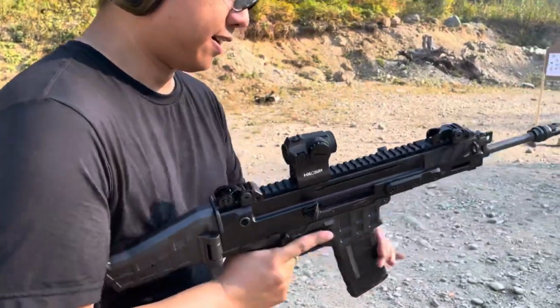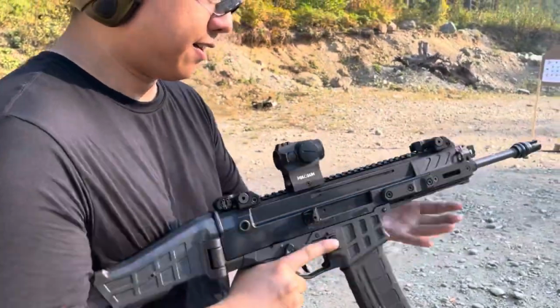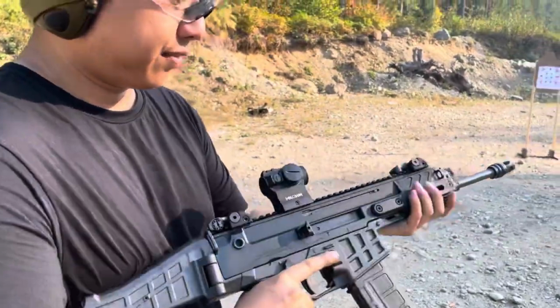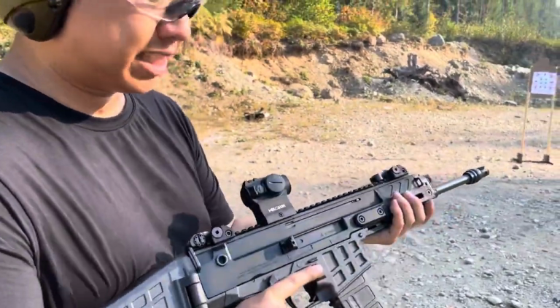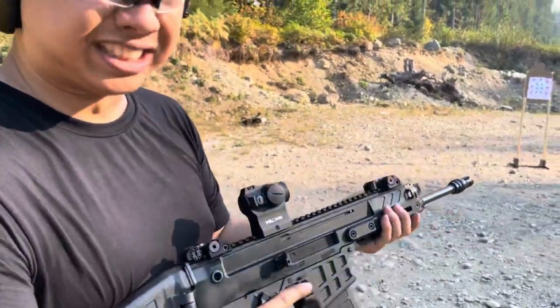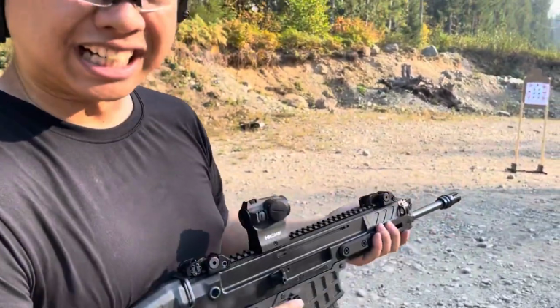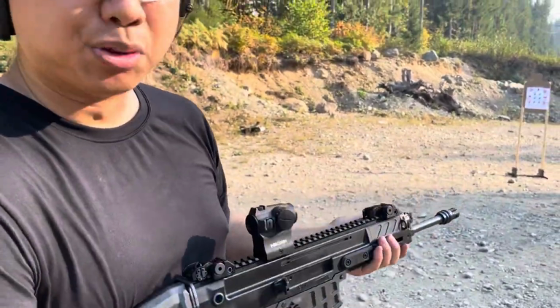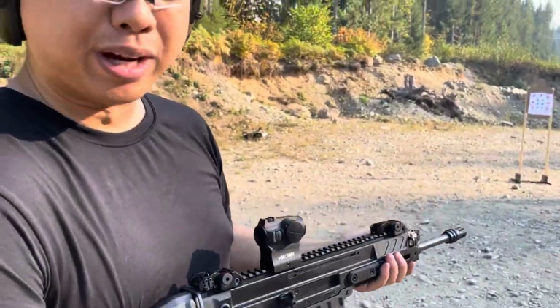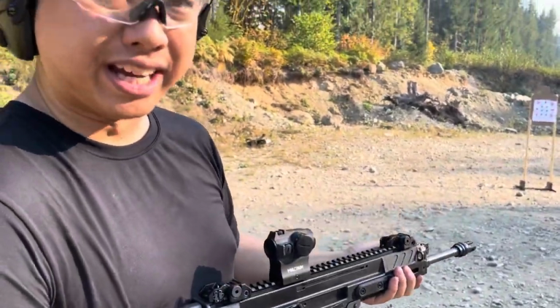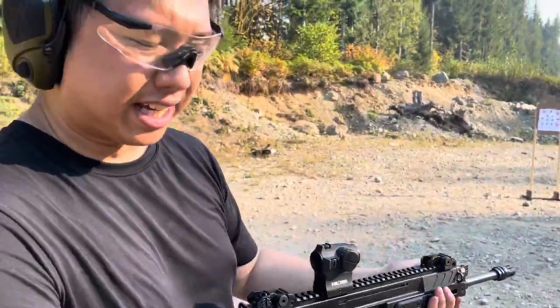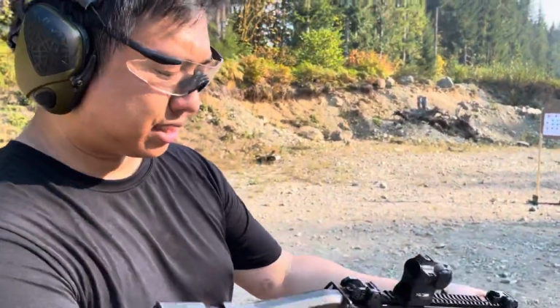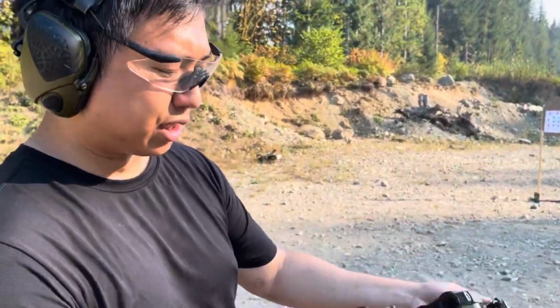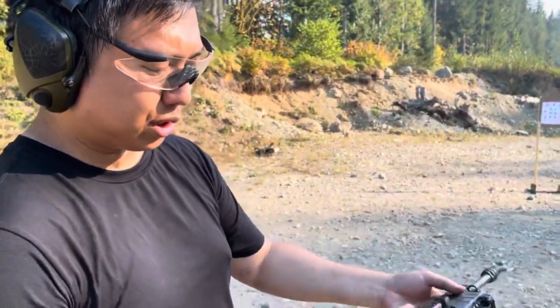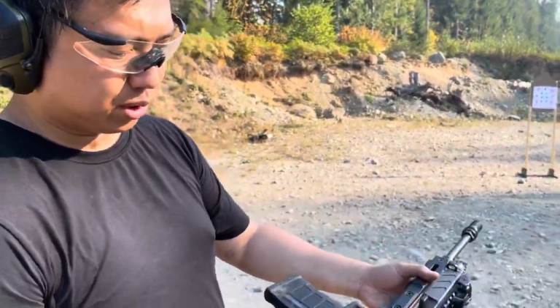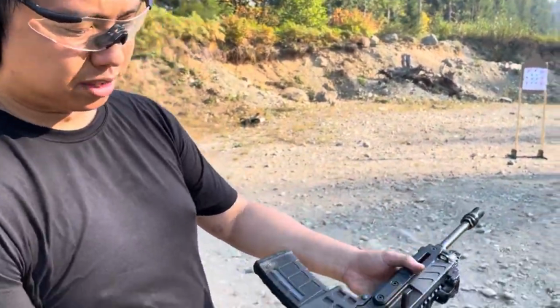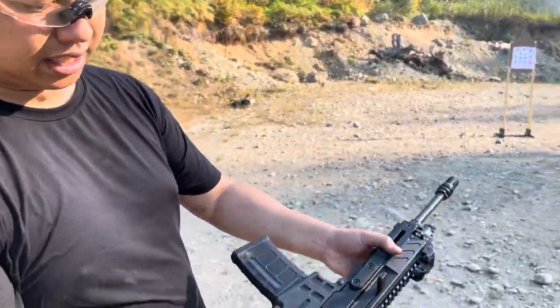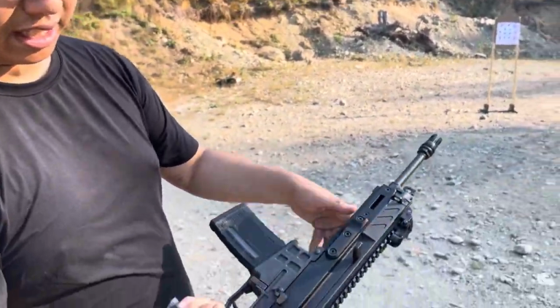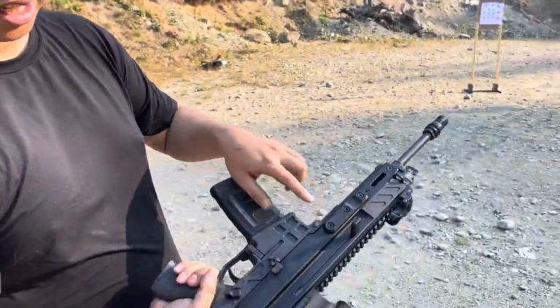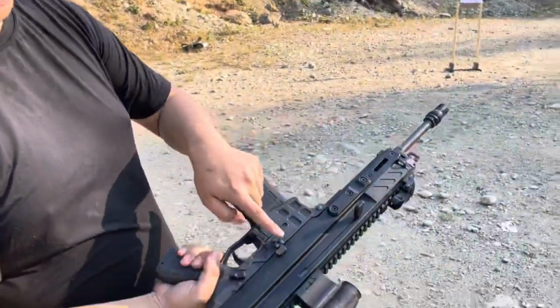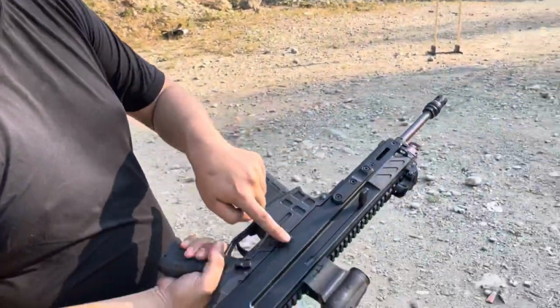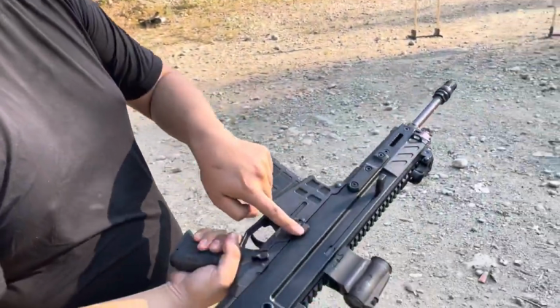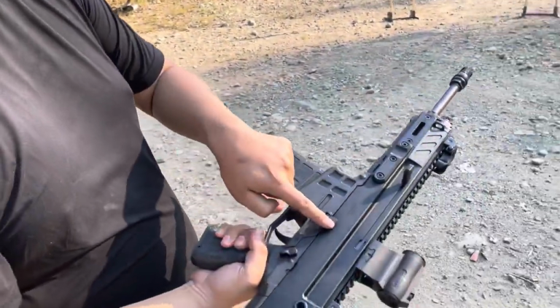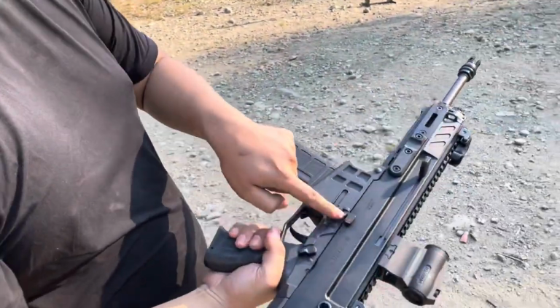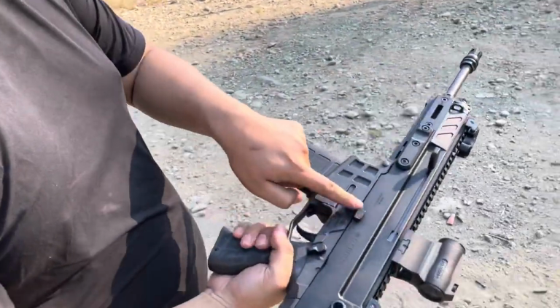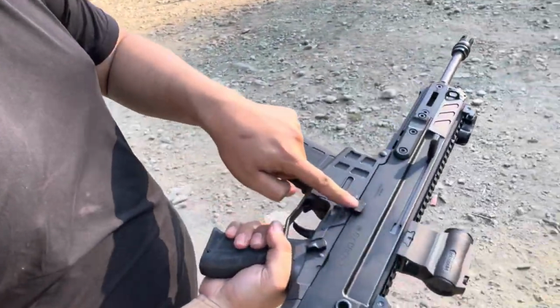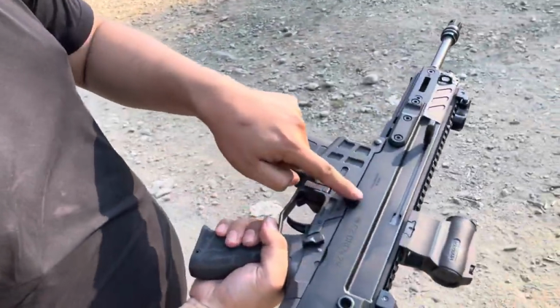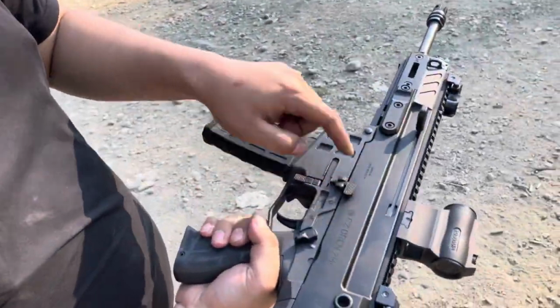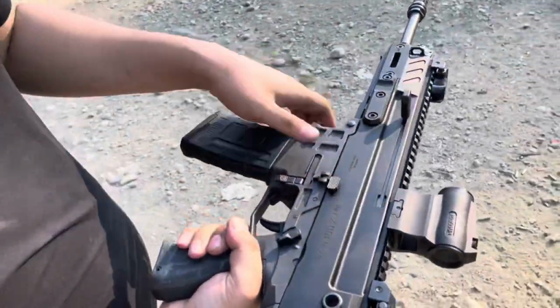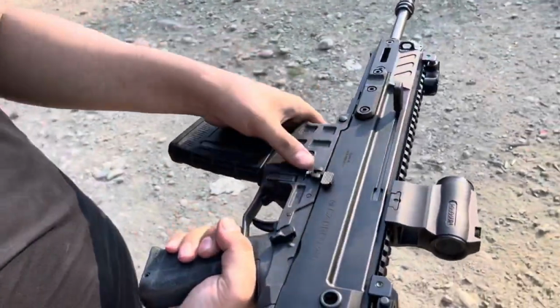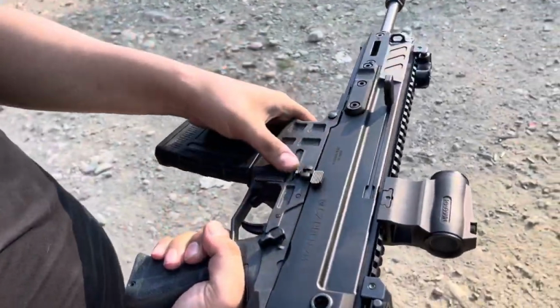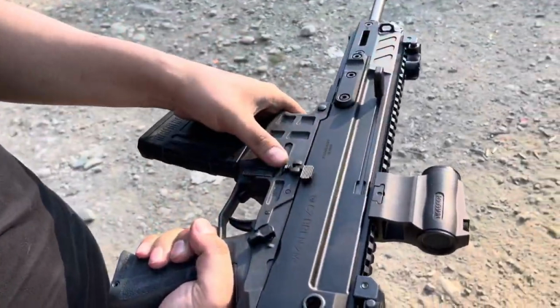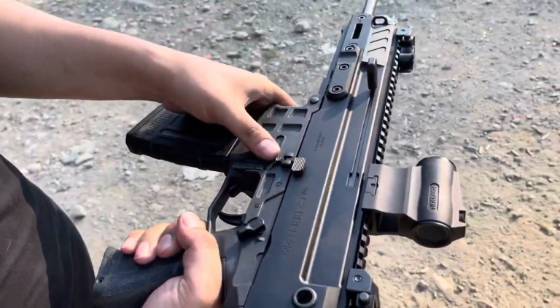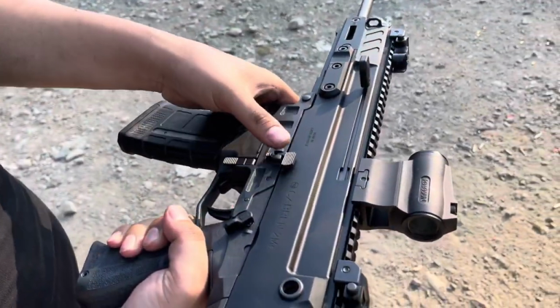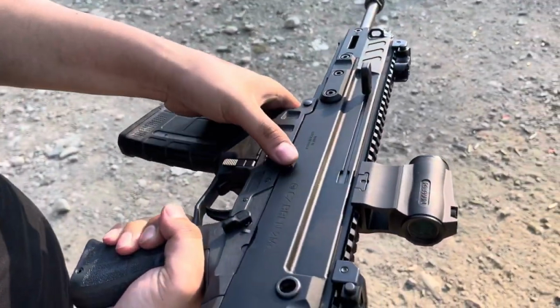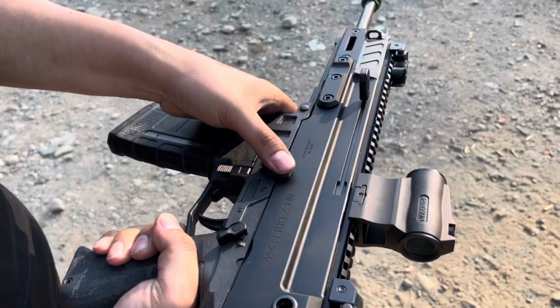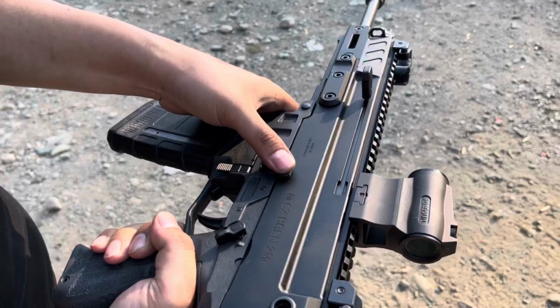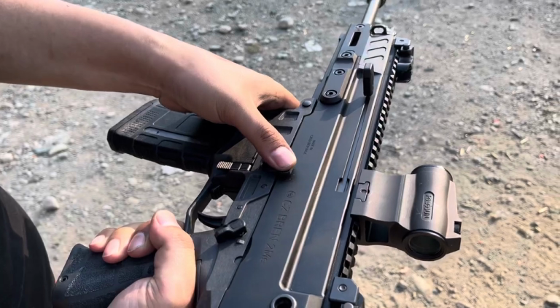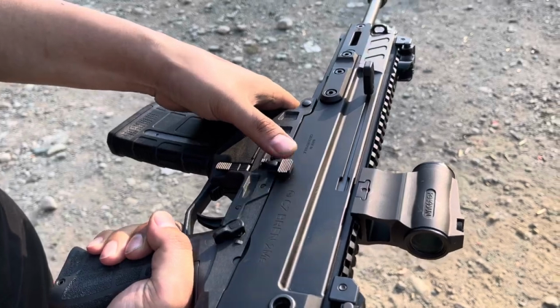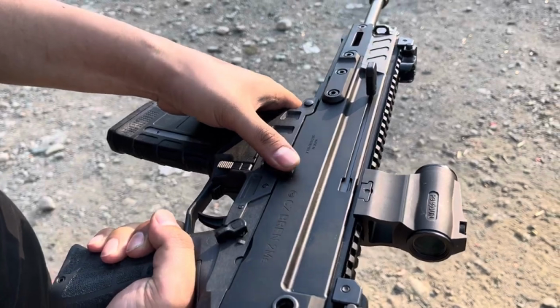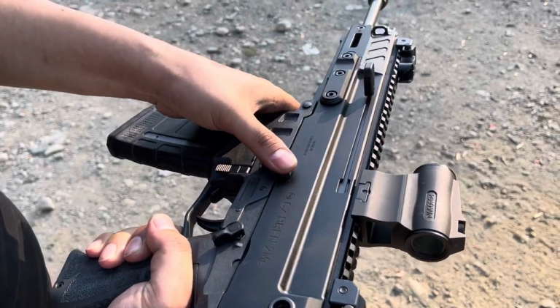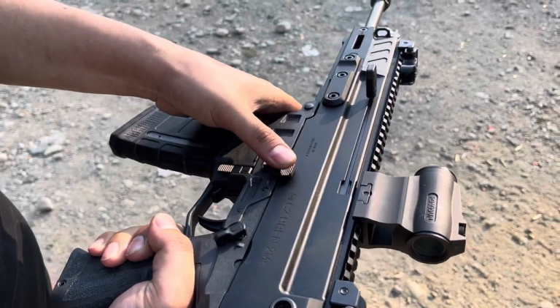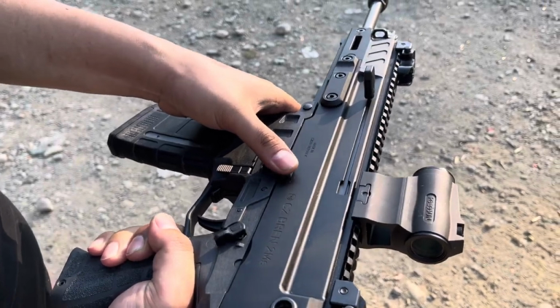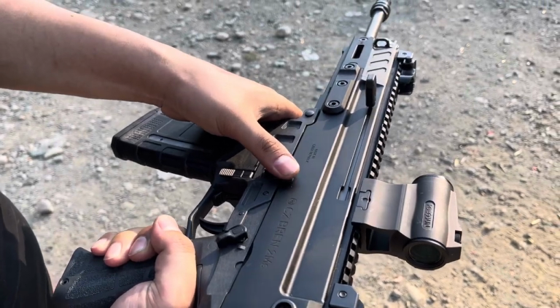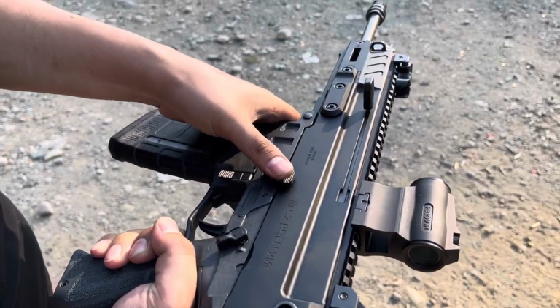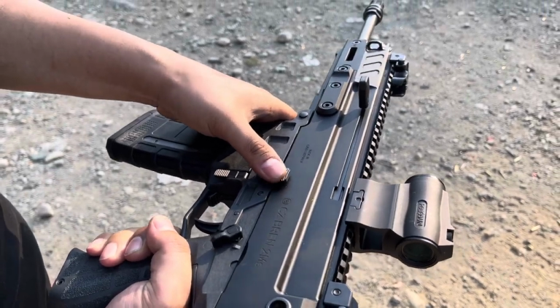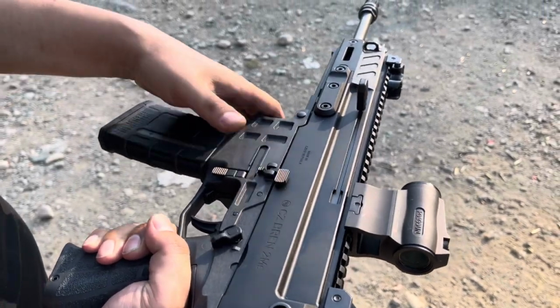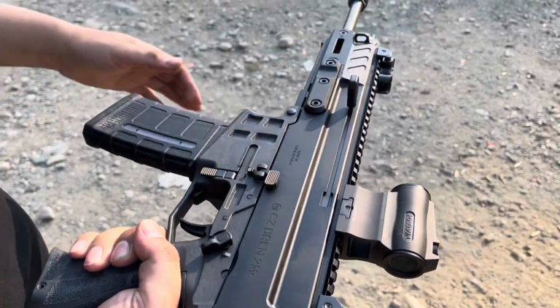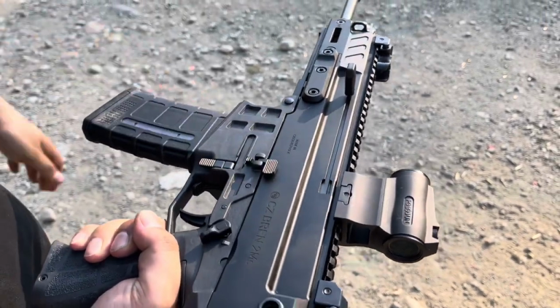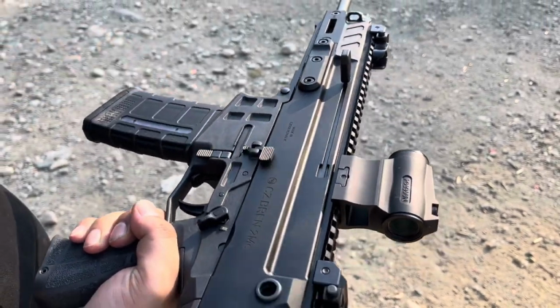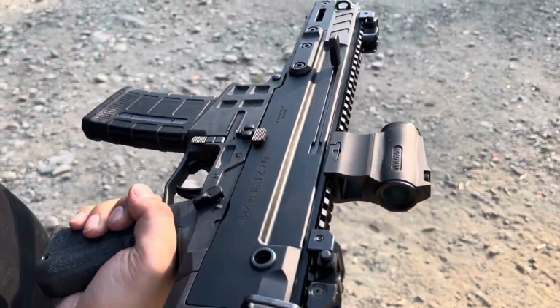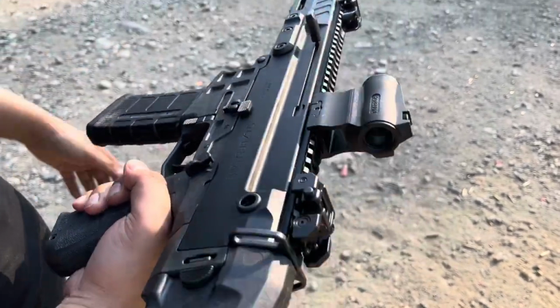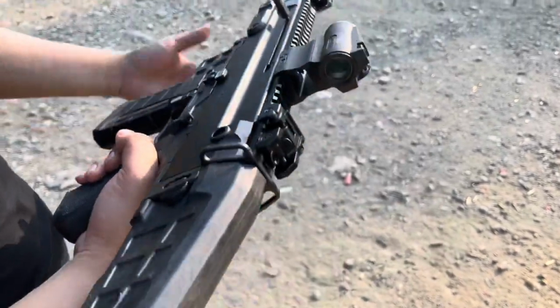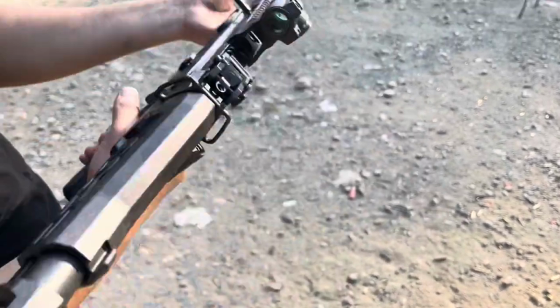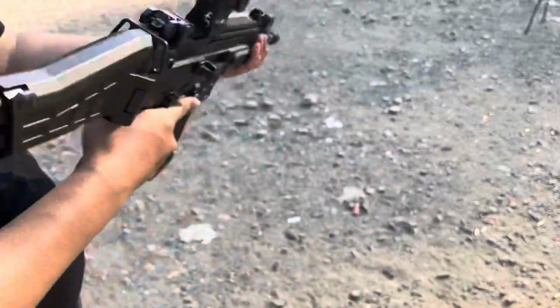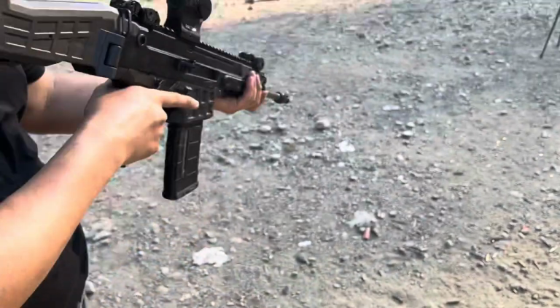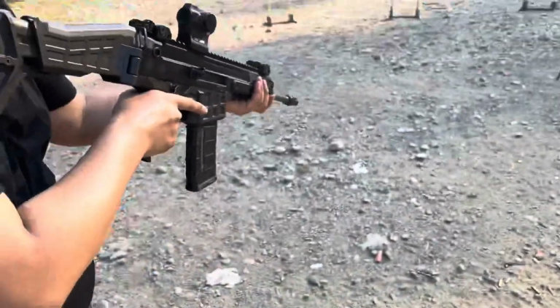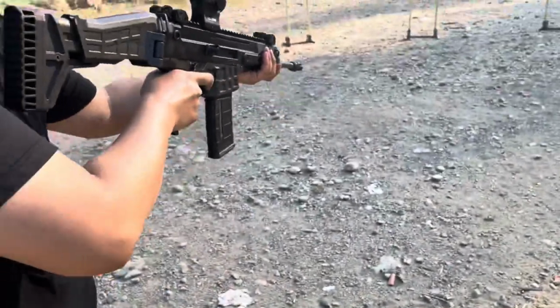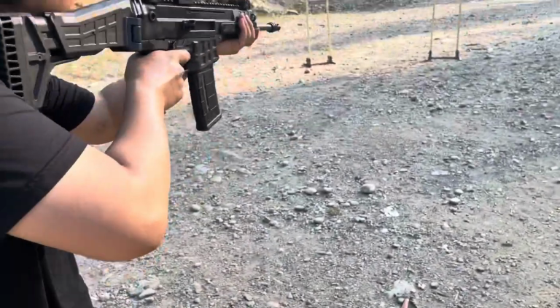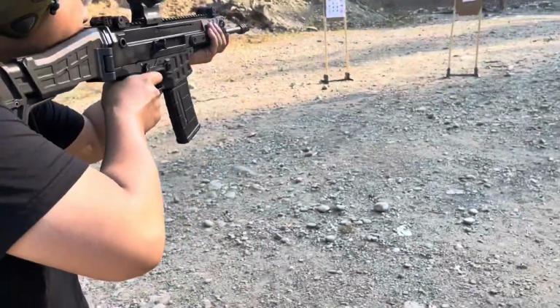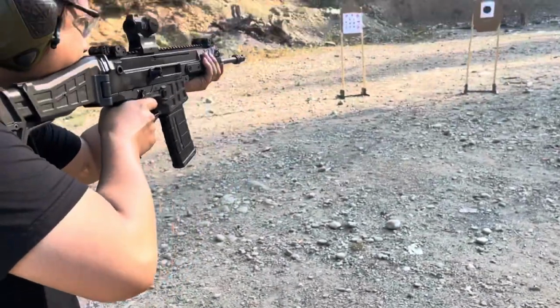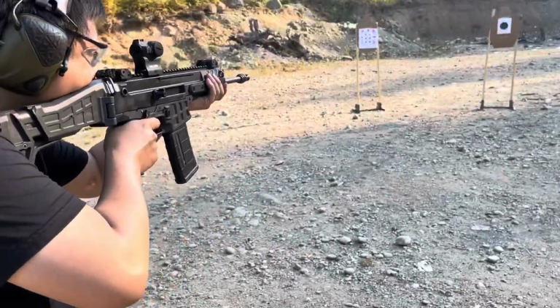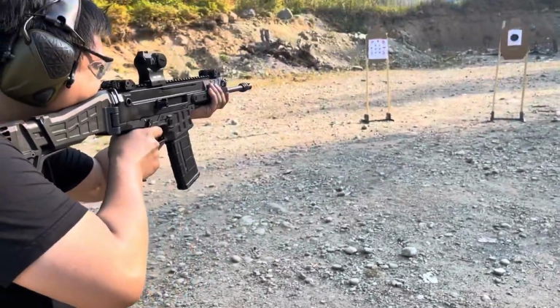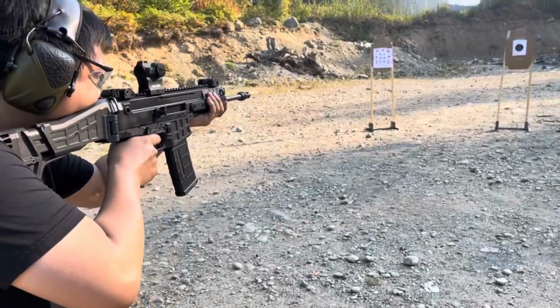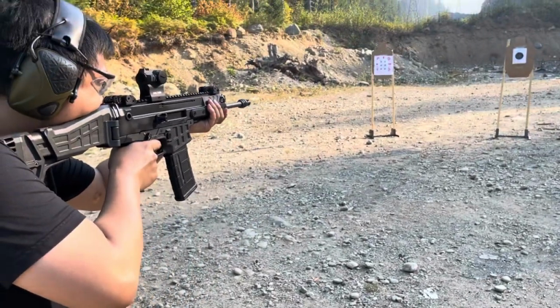The second way is to use the AR manual of arms. So that's the bolt catch right there on the side, just like a regular AR.